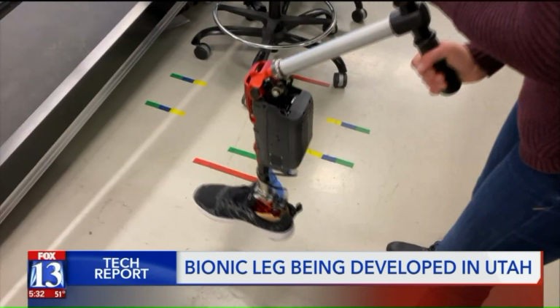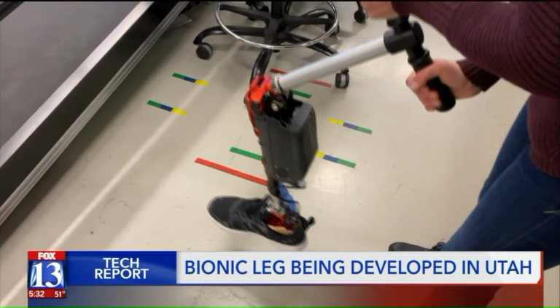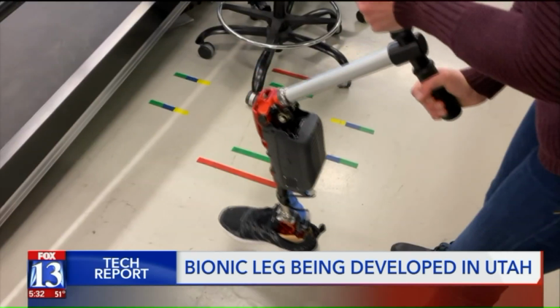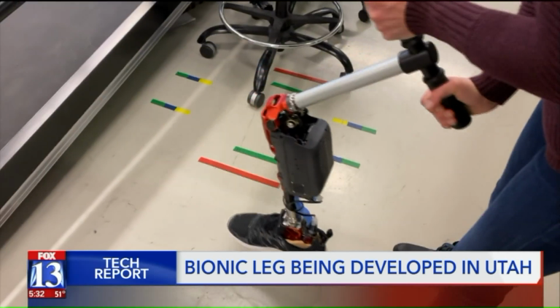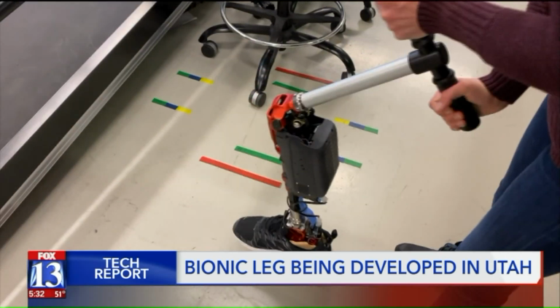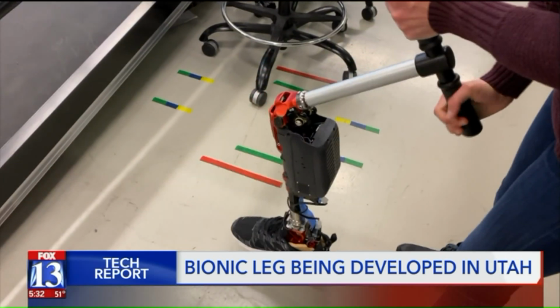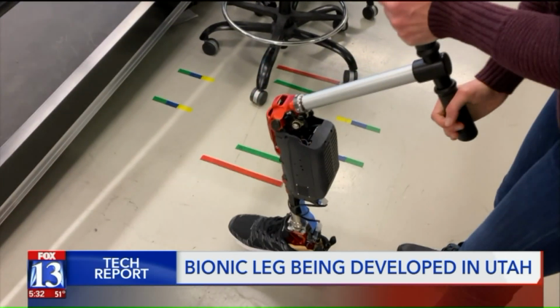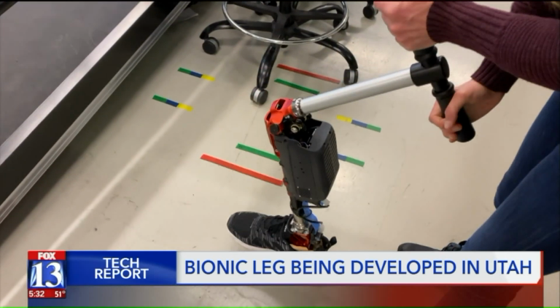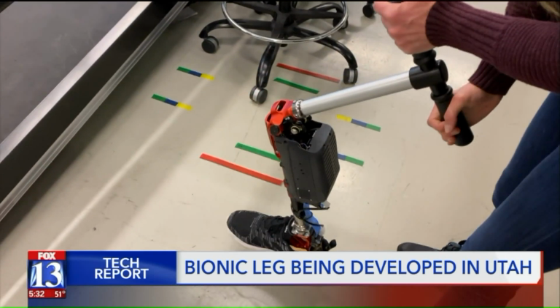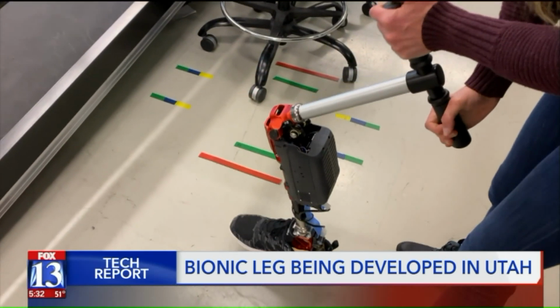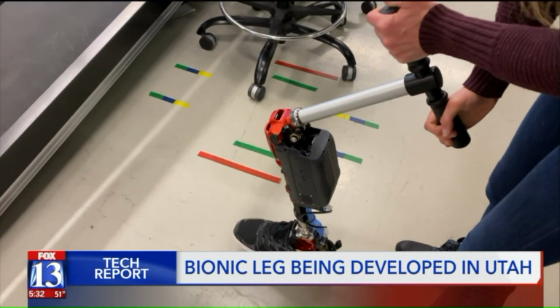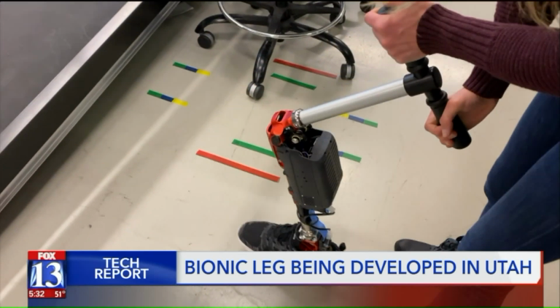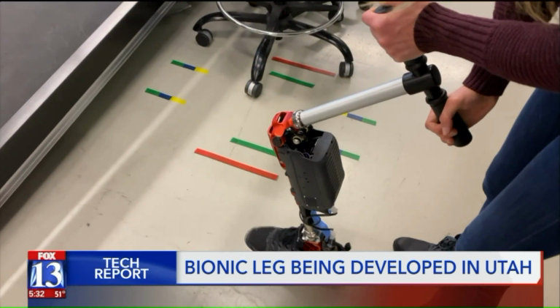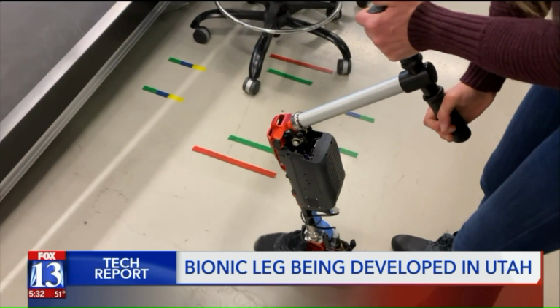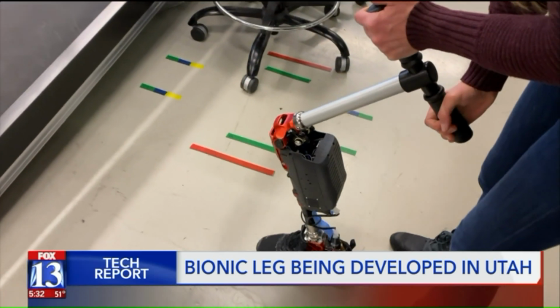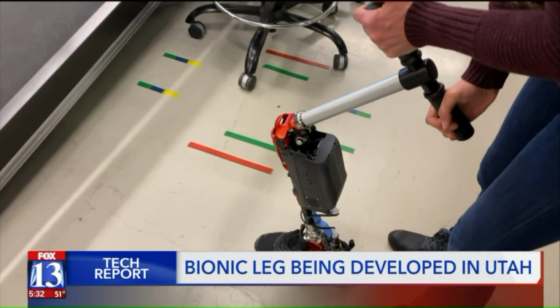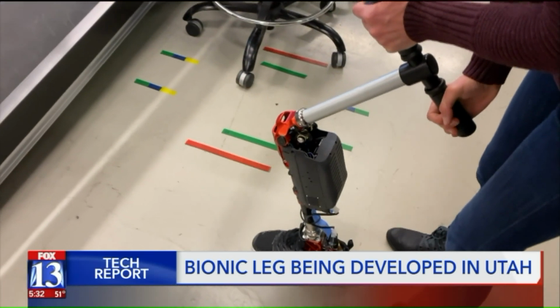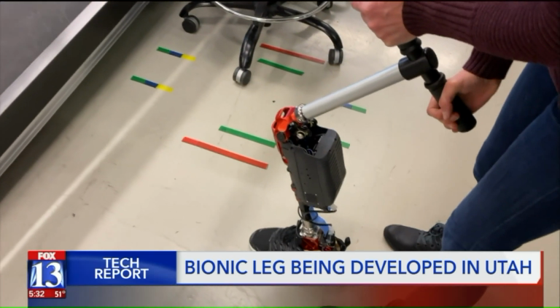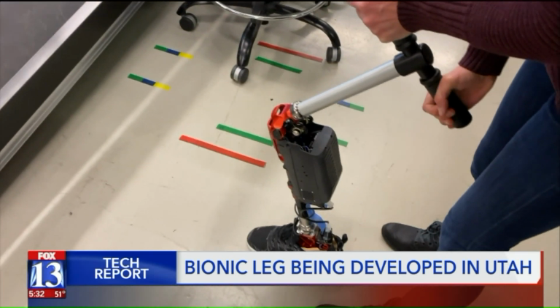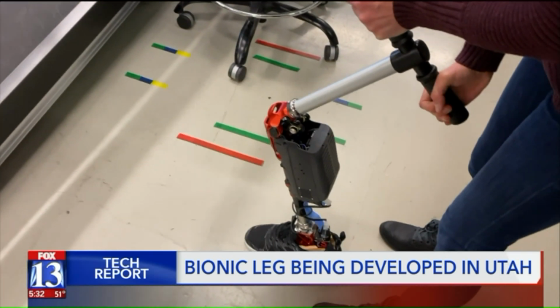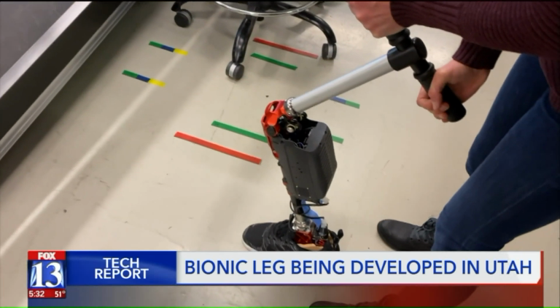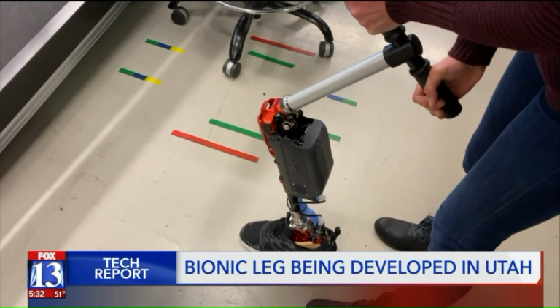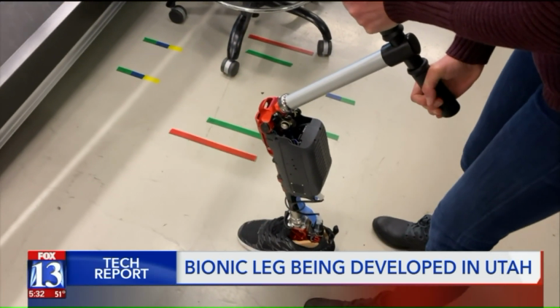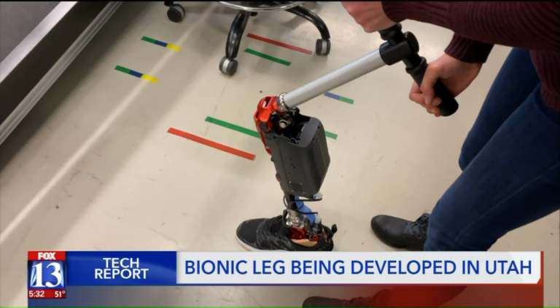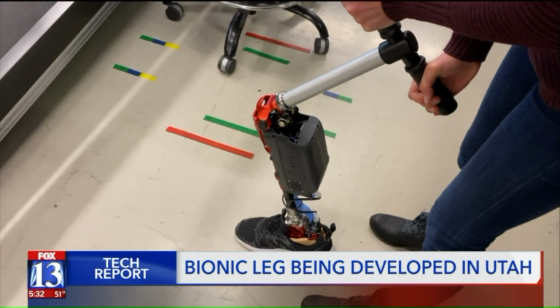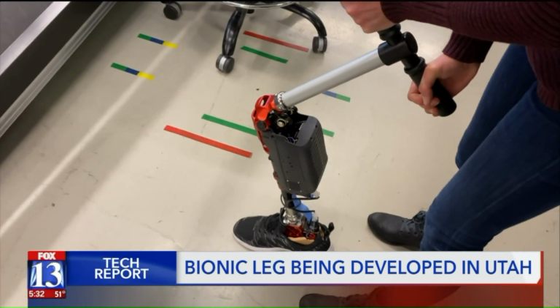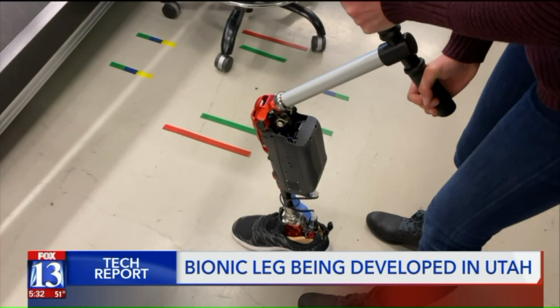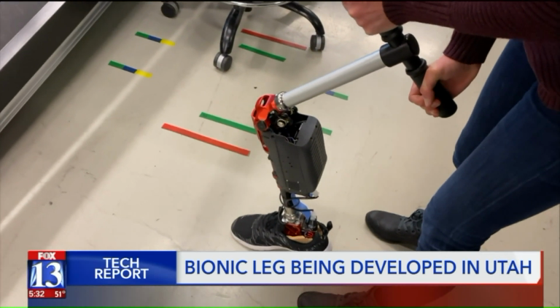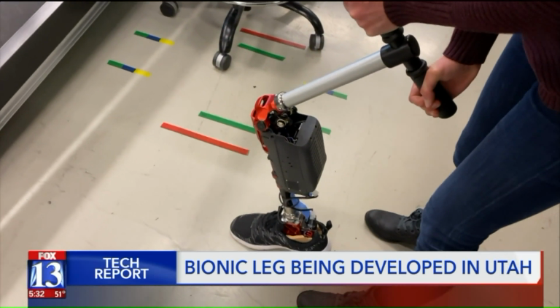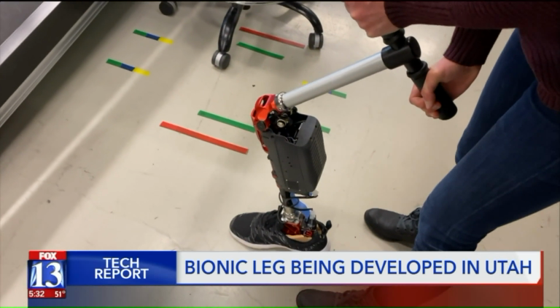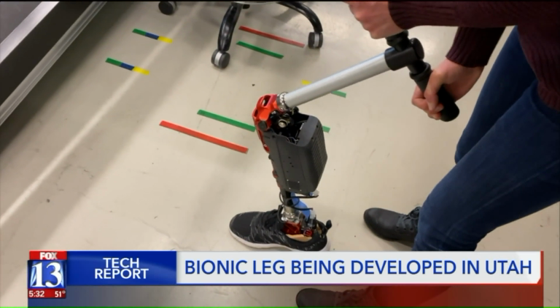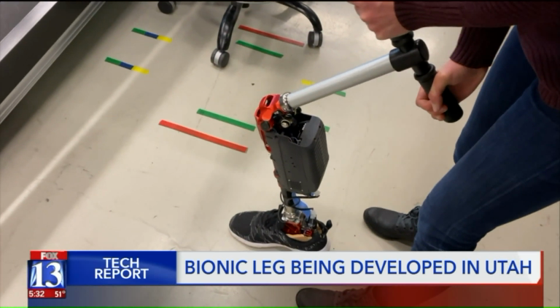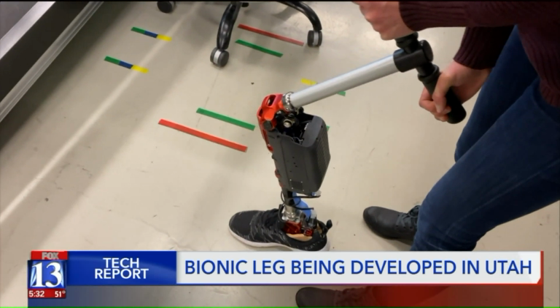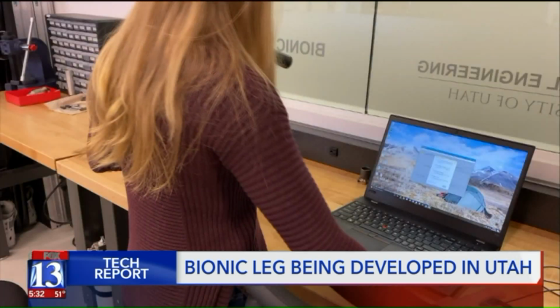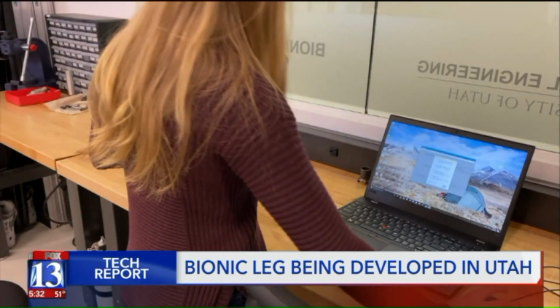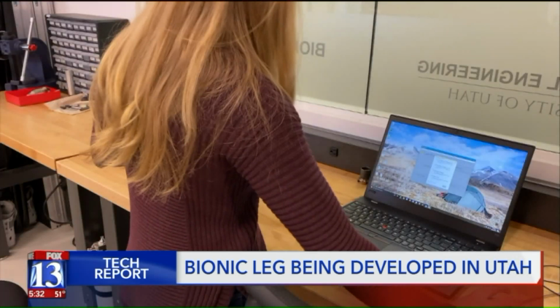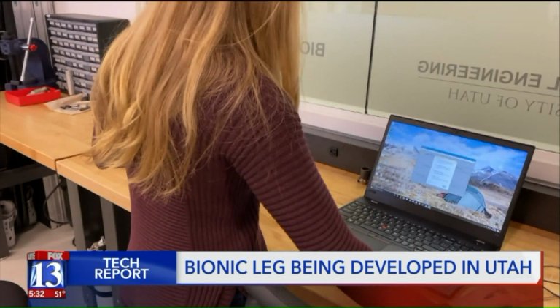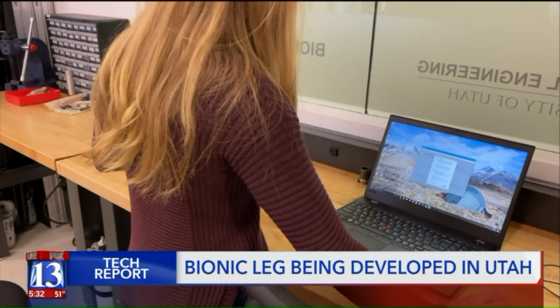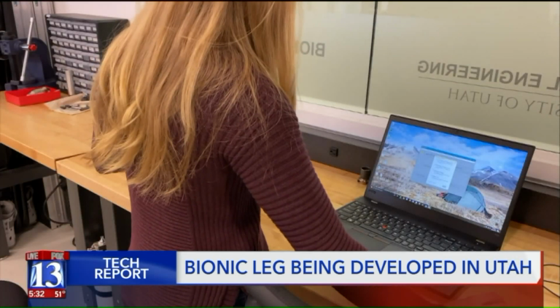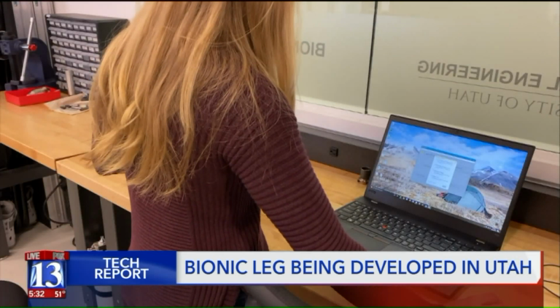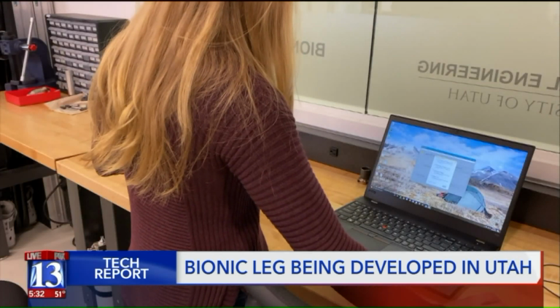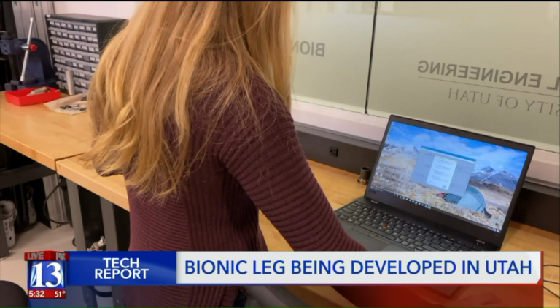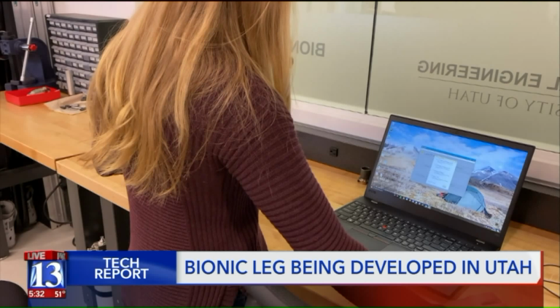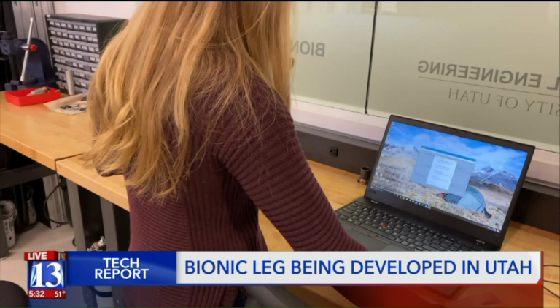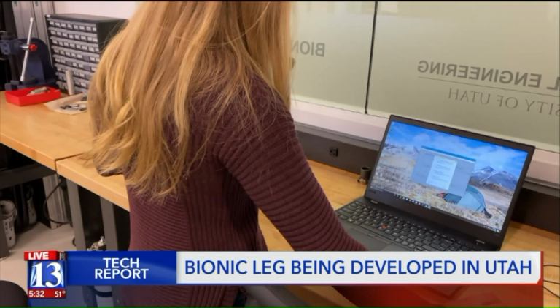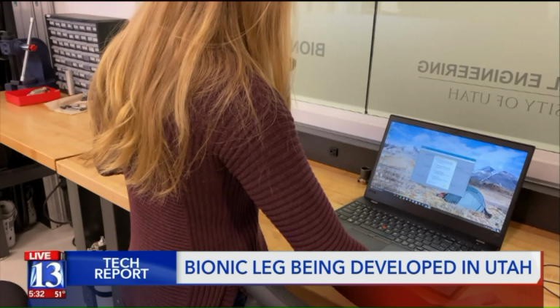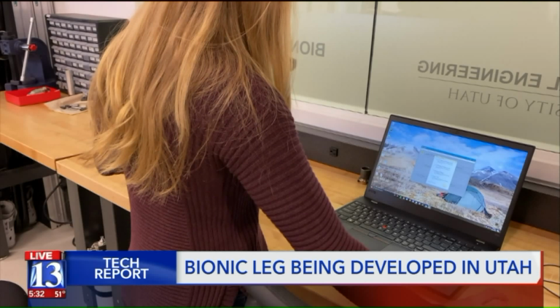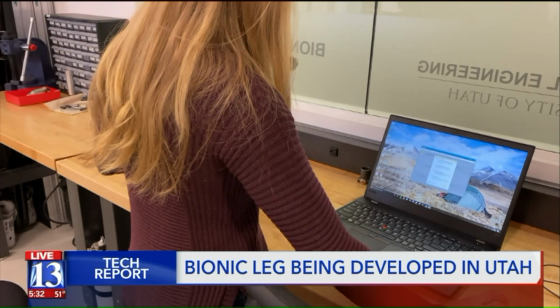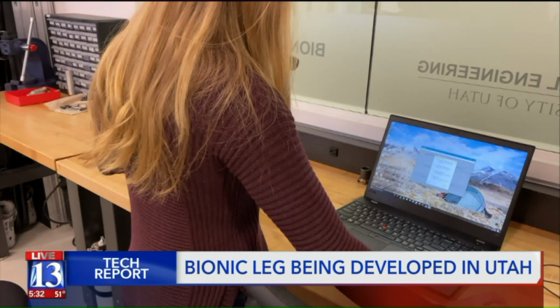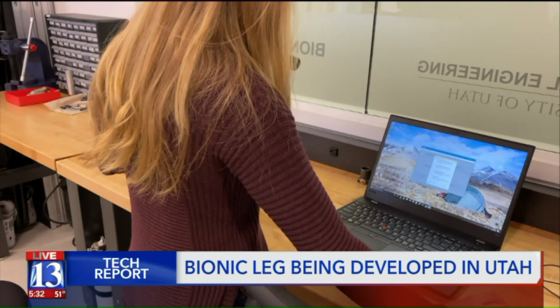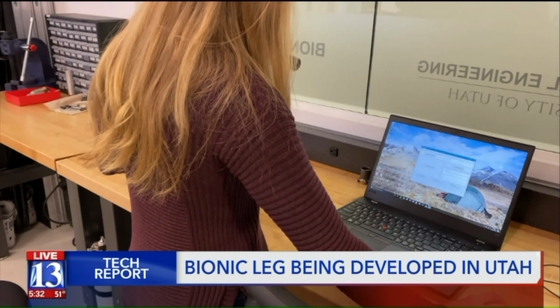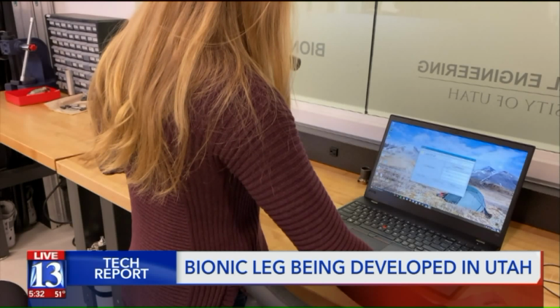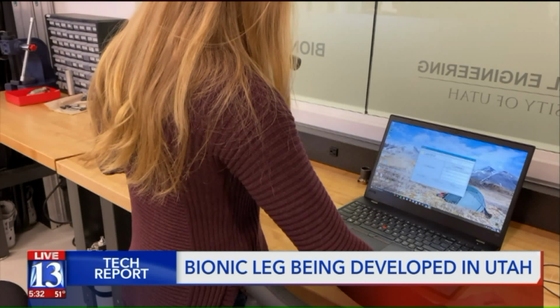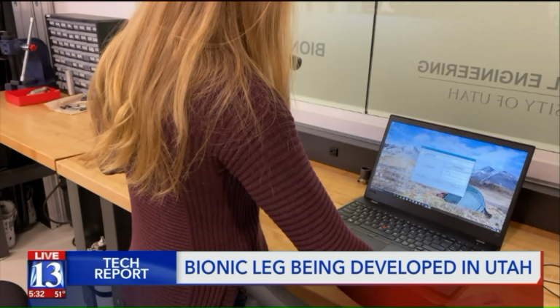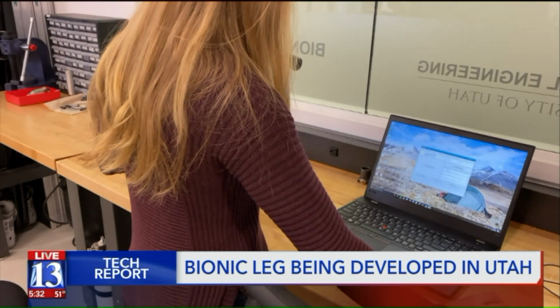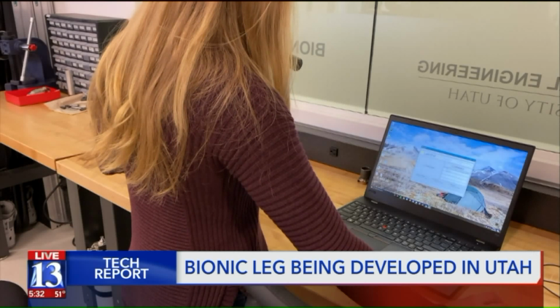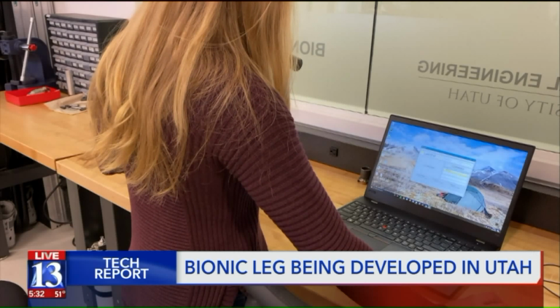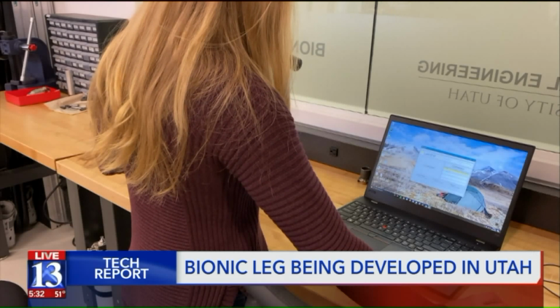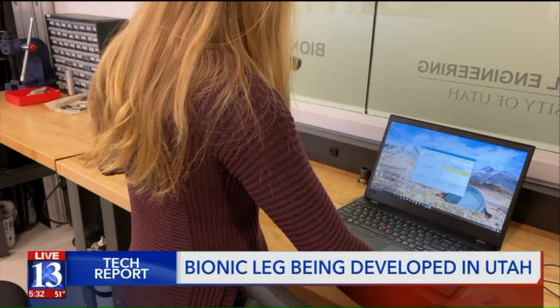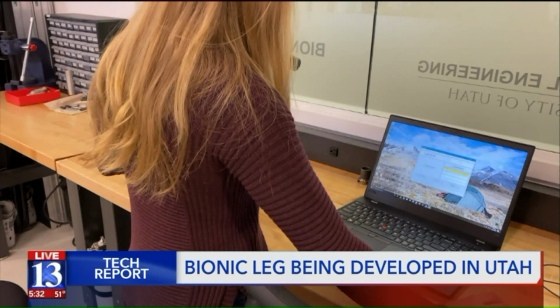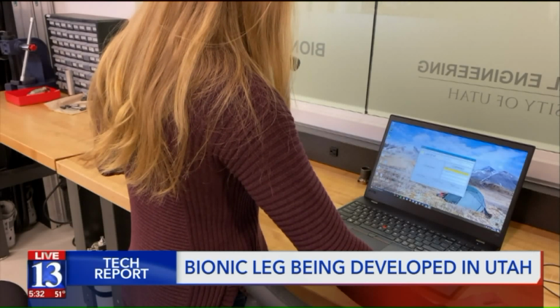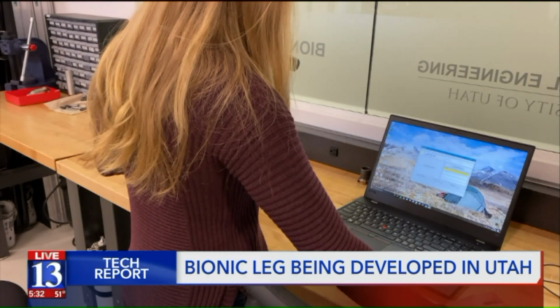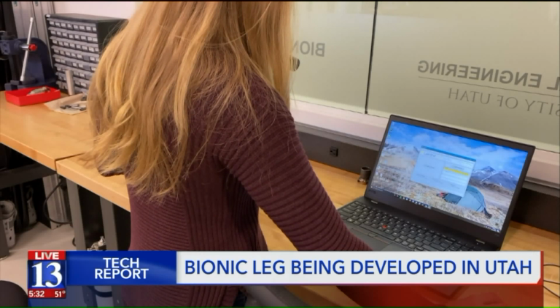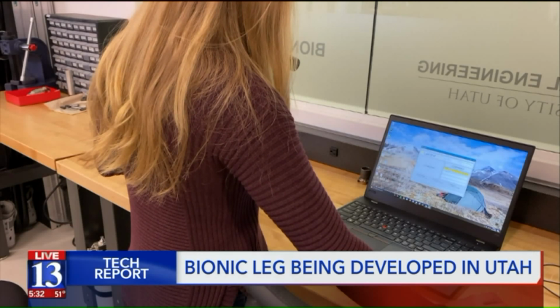Before it can be taken home, it needs to undergo rigorous testing. The leg's programming can be adjusted on the fly via Wi-Fi.